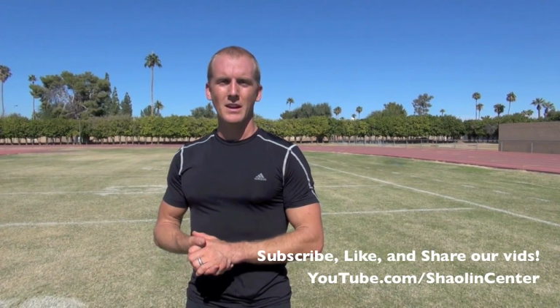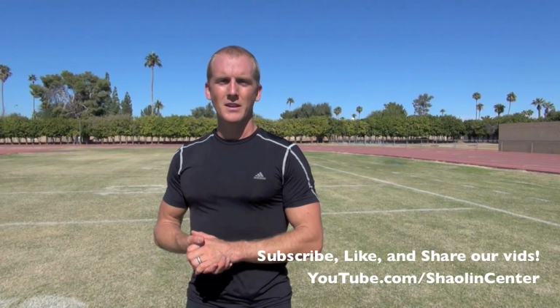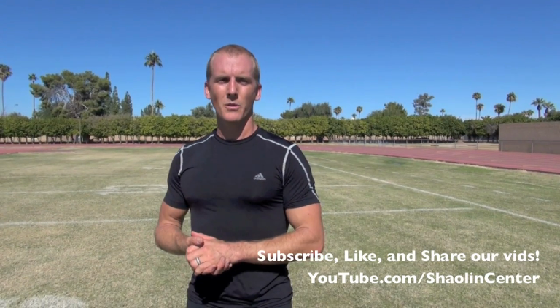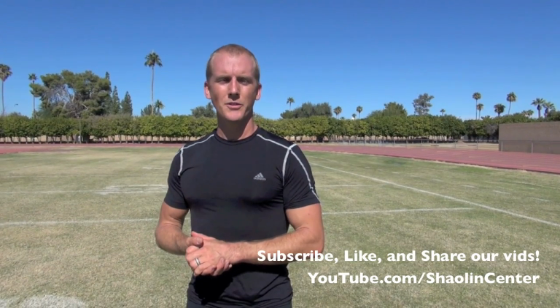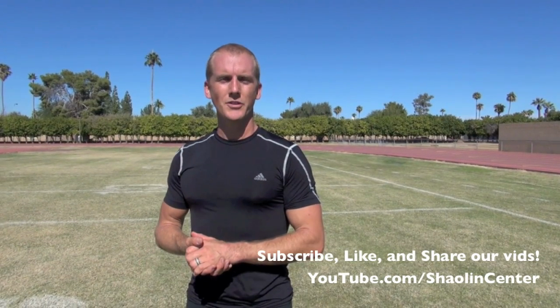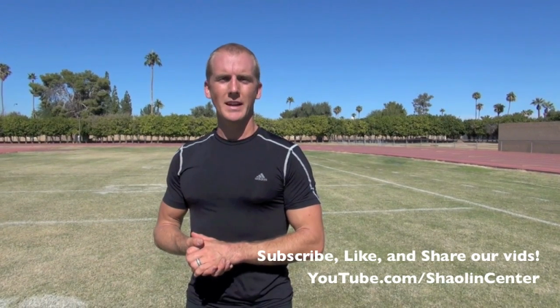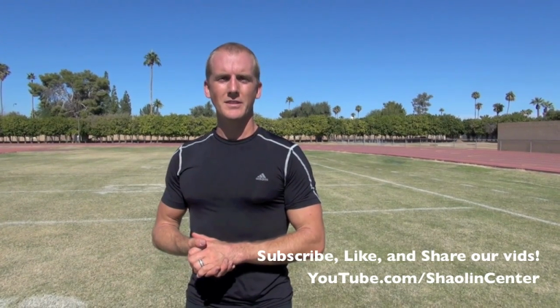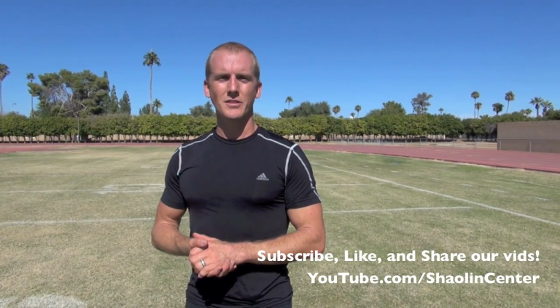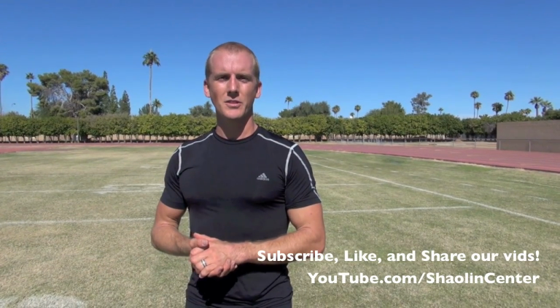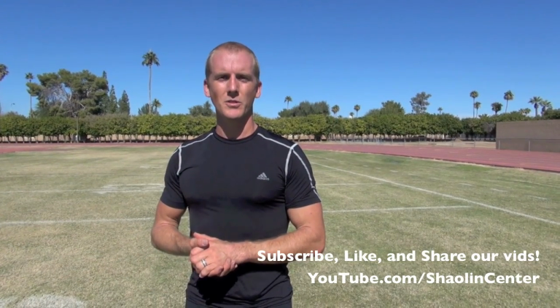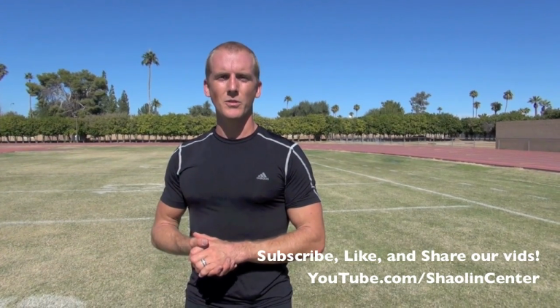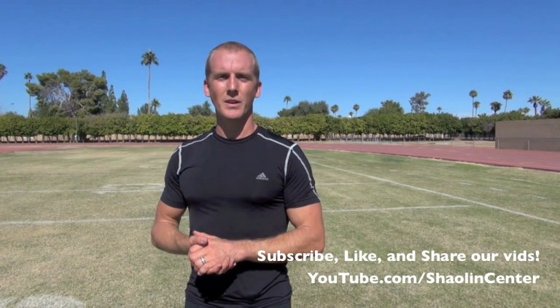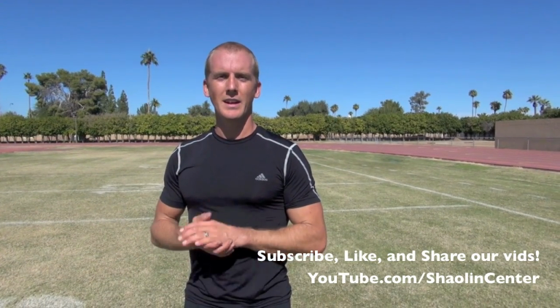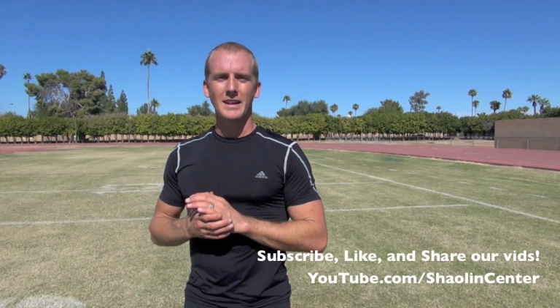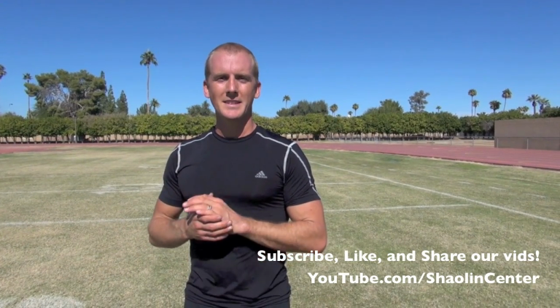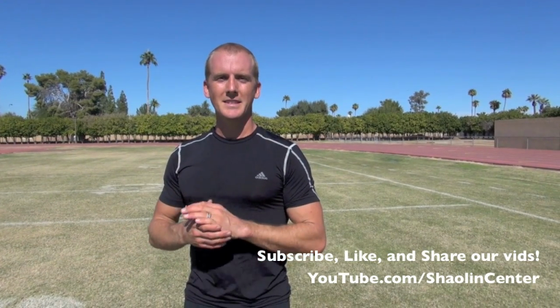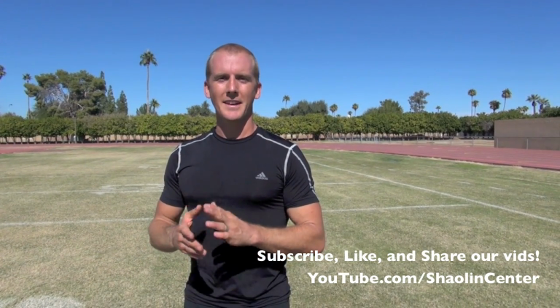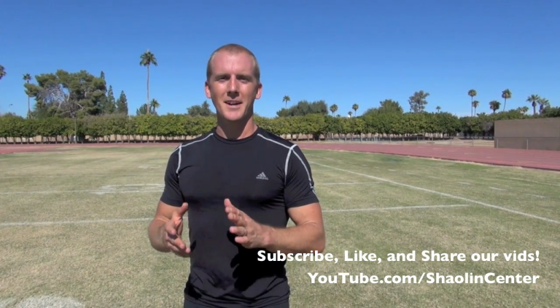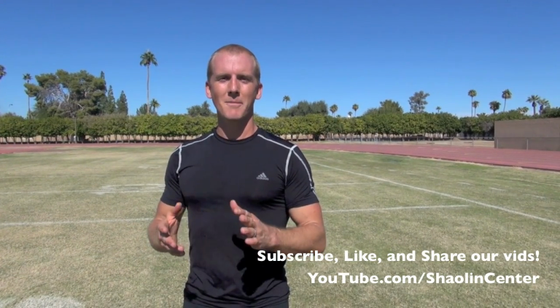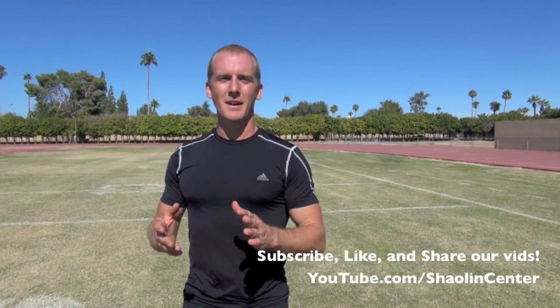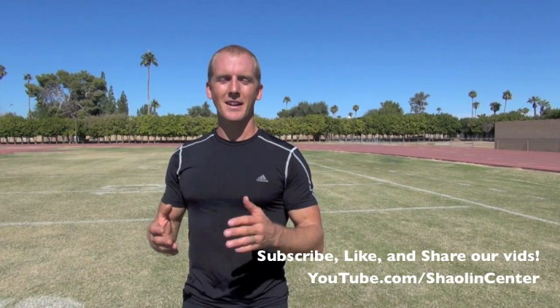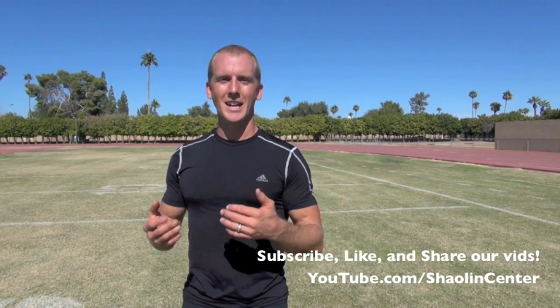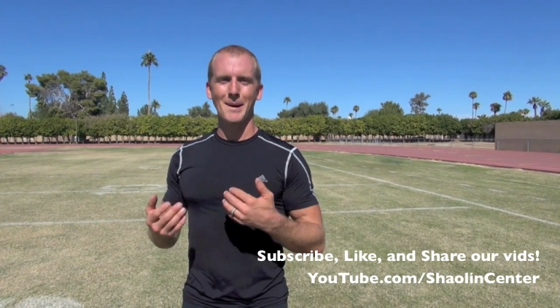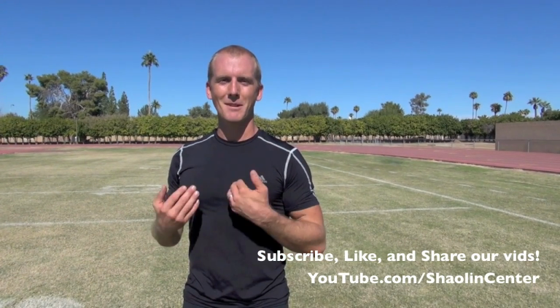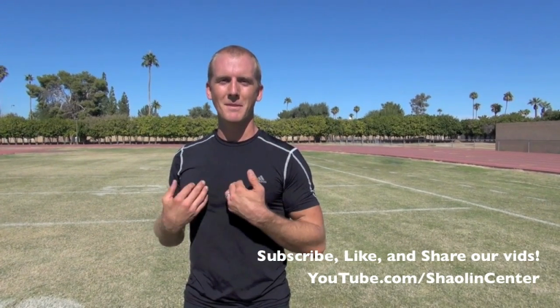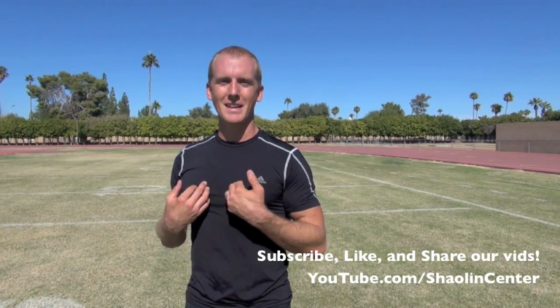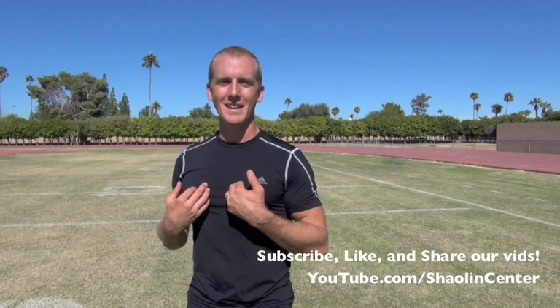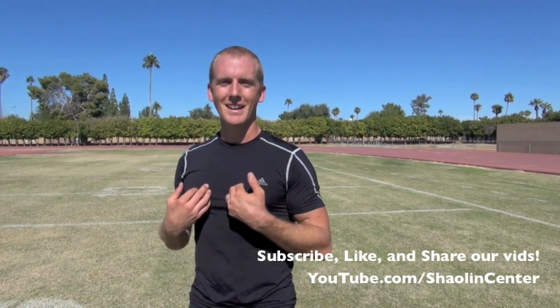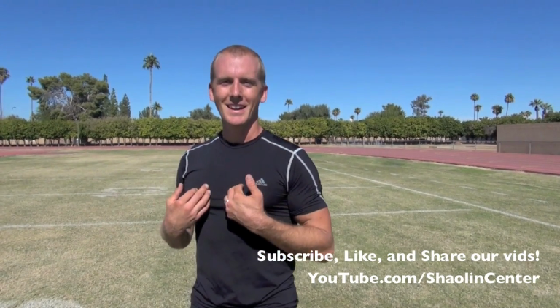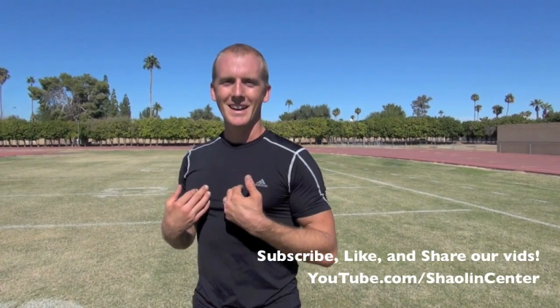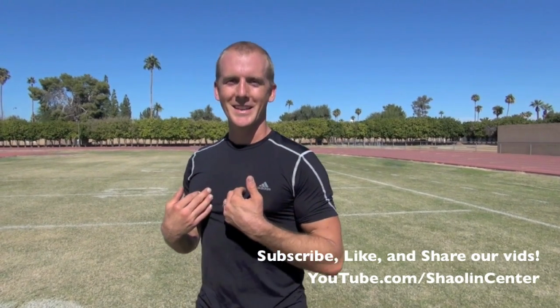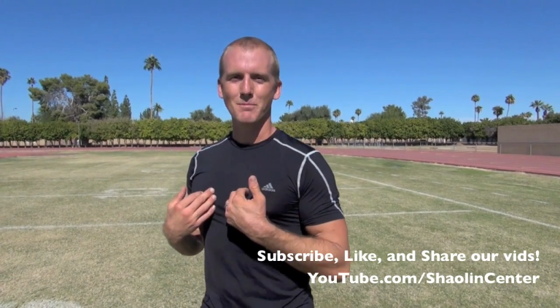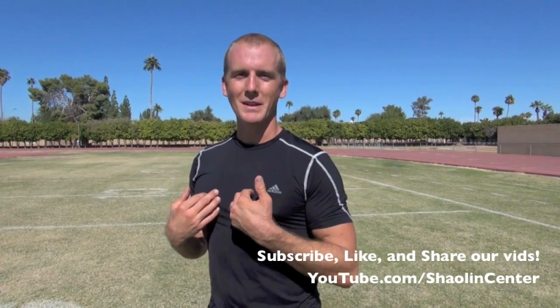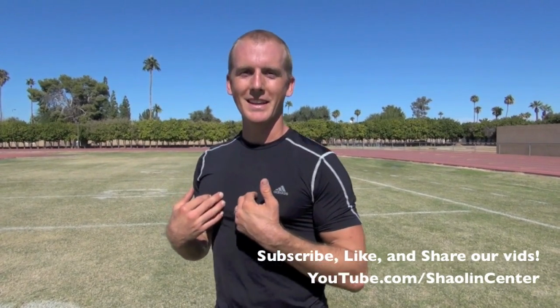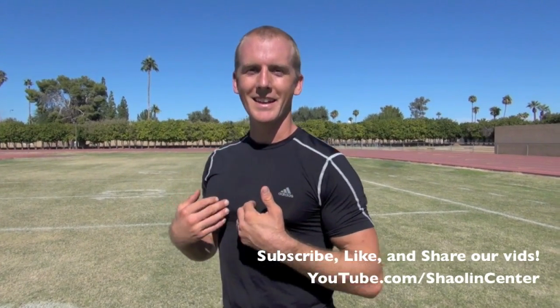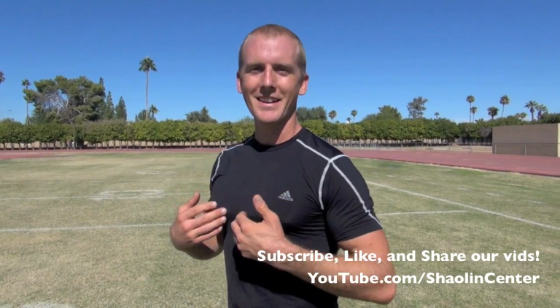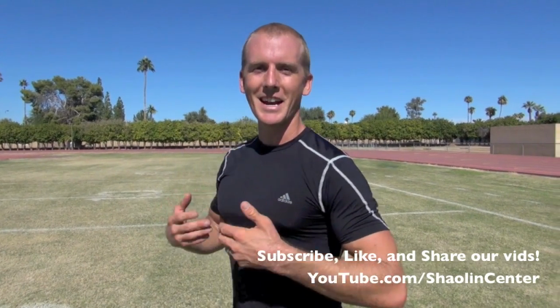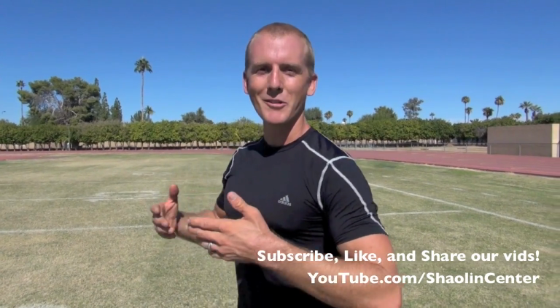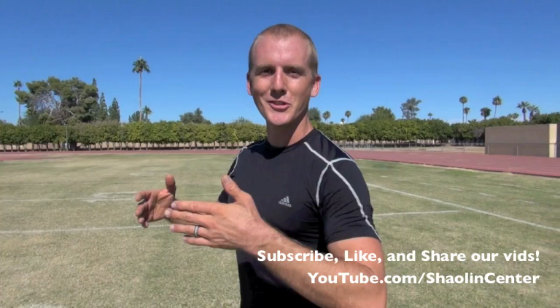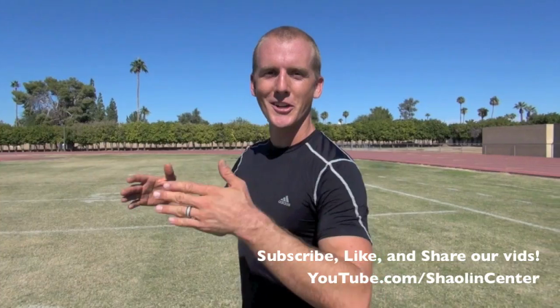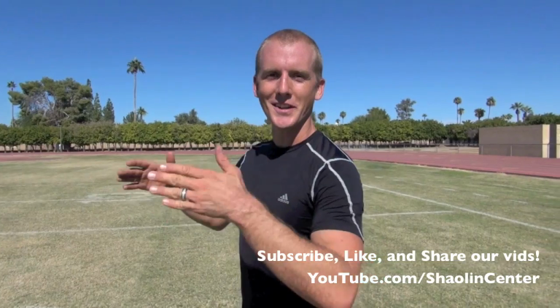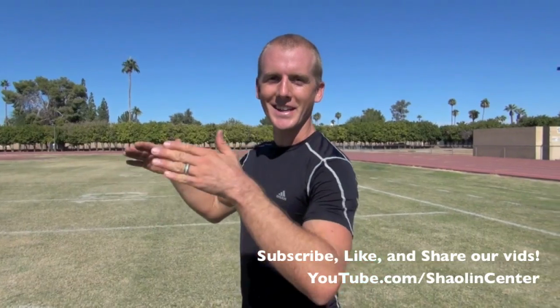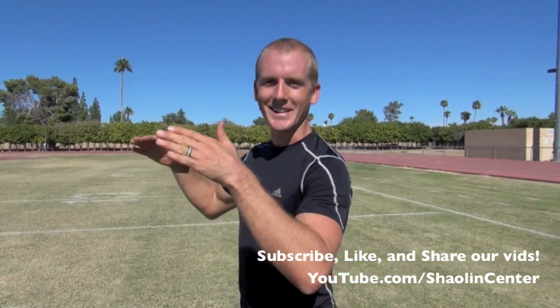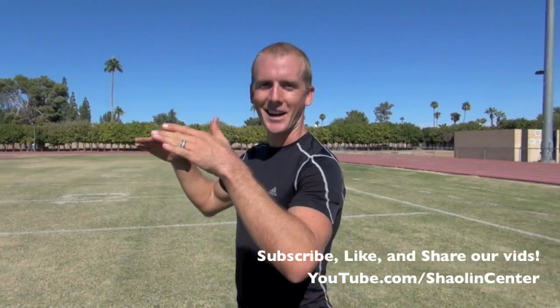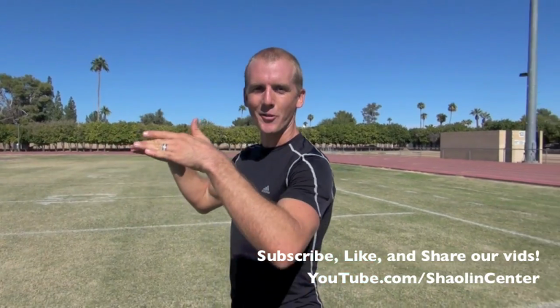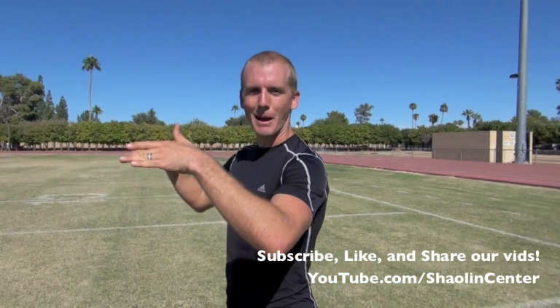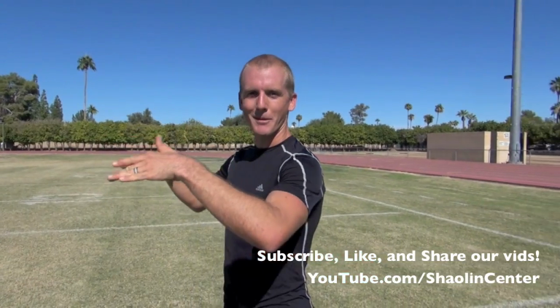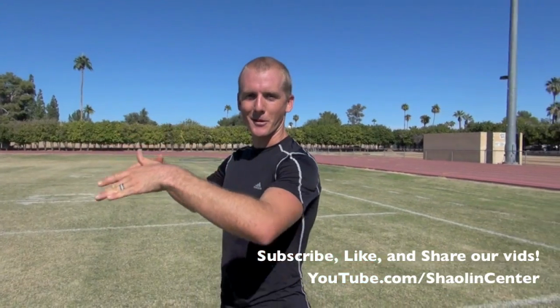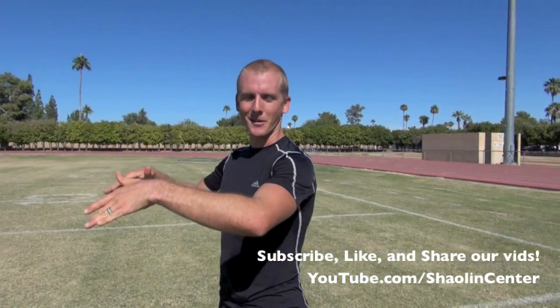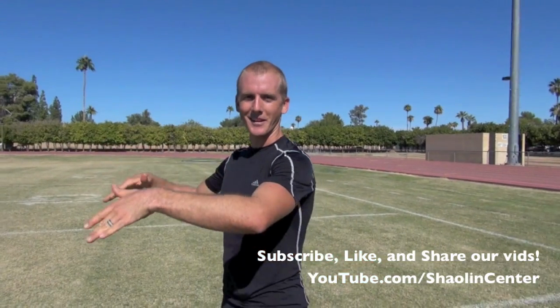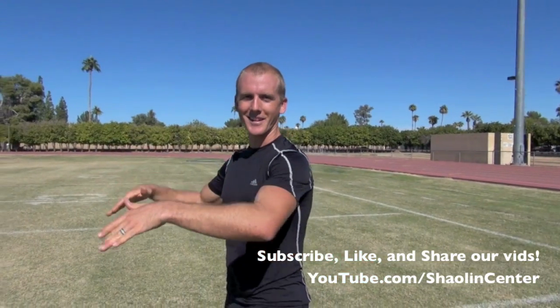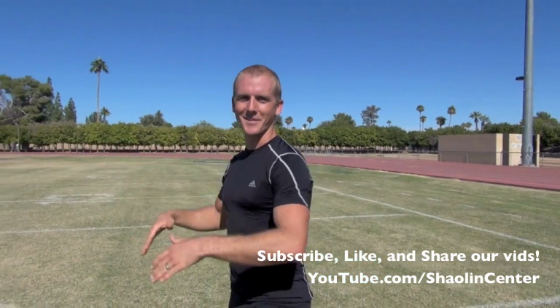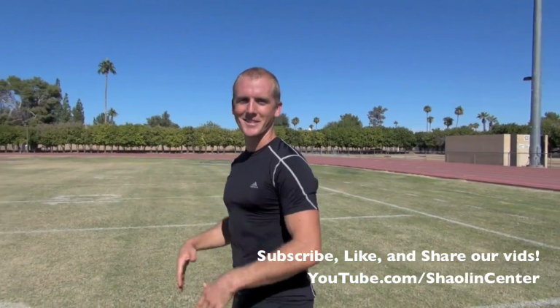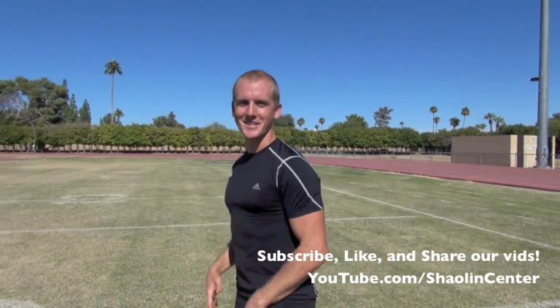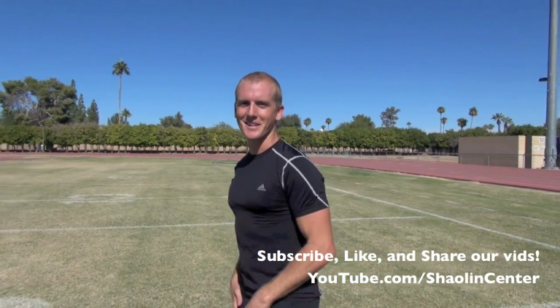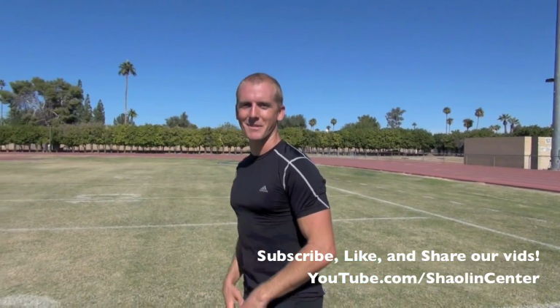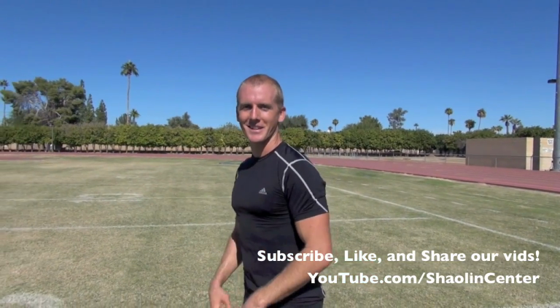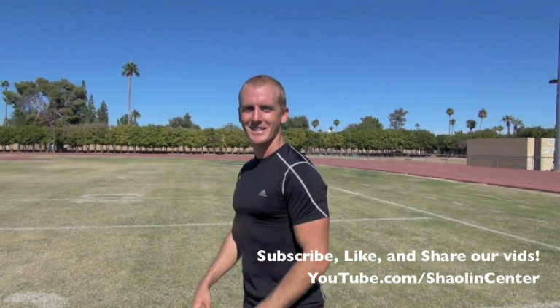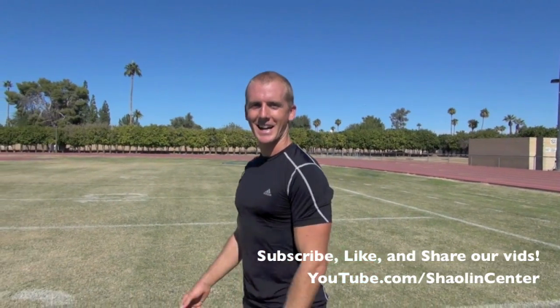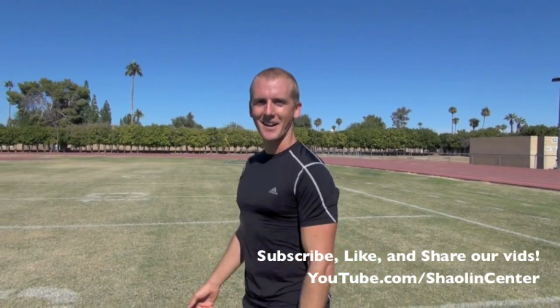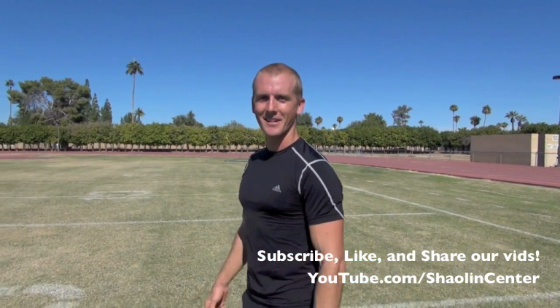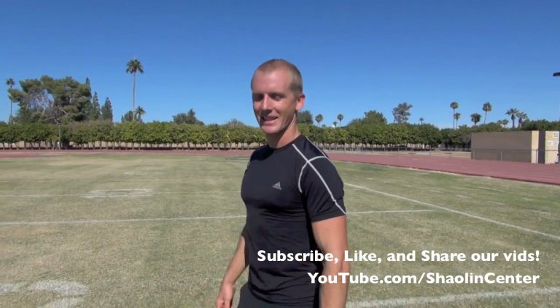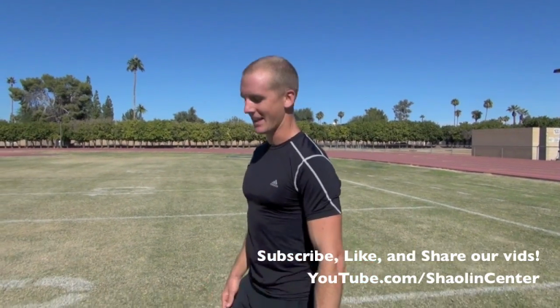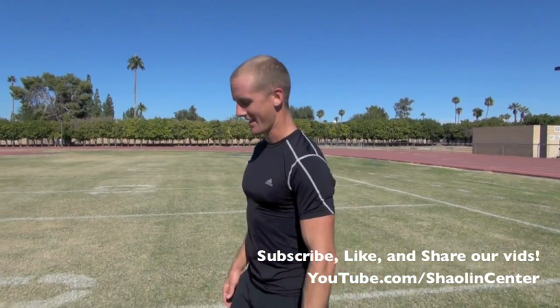So I want you guys to stand up, copy me, and let's begin our journey down the rabbit hole of Si-men-tau-lien.